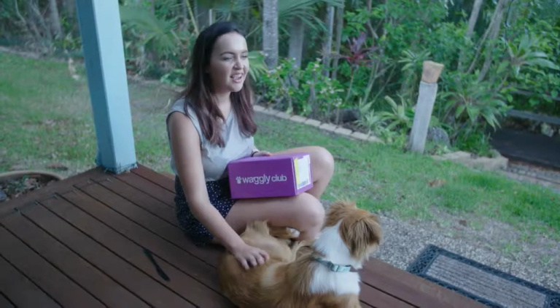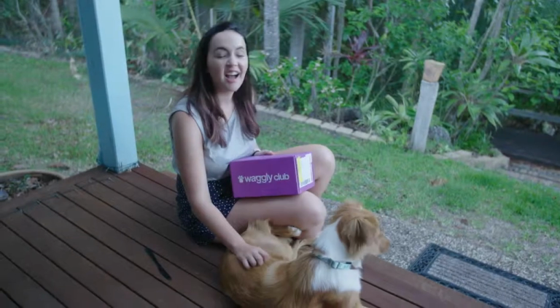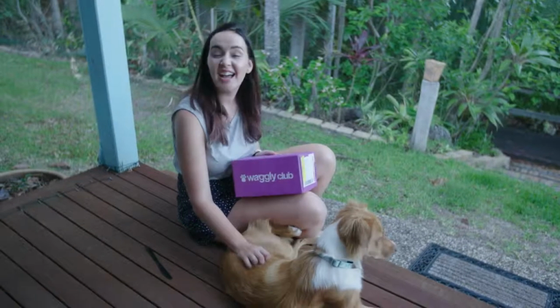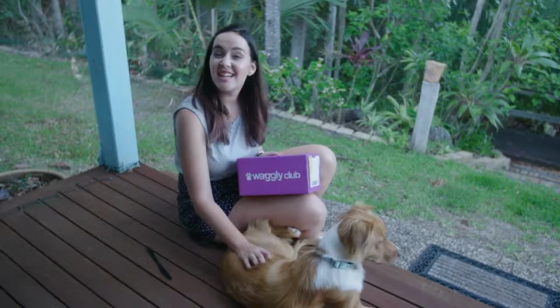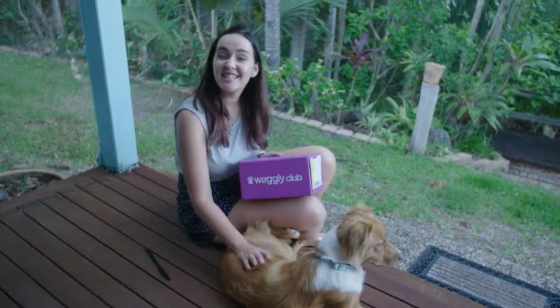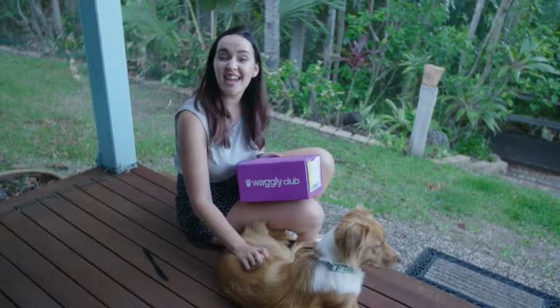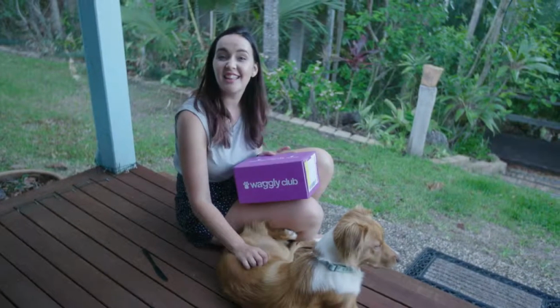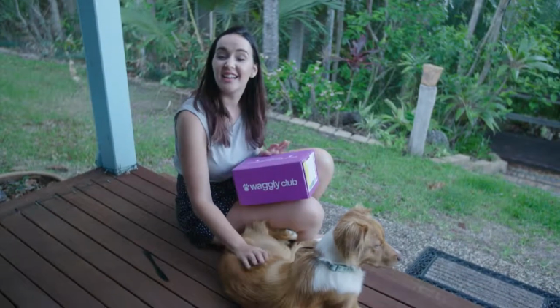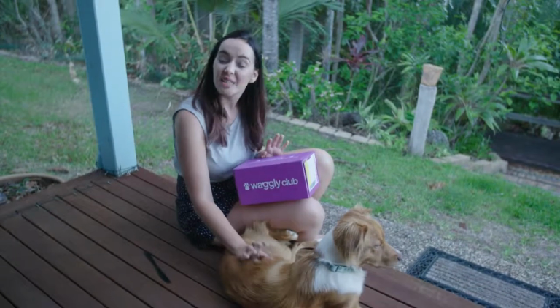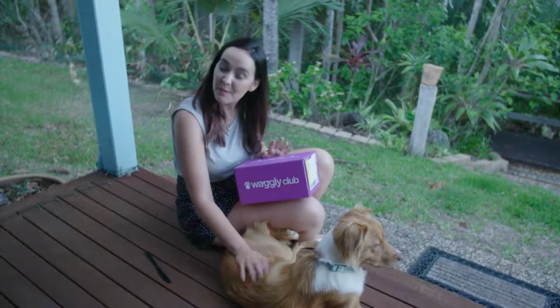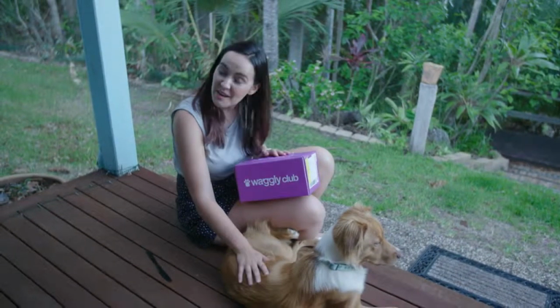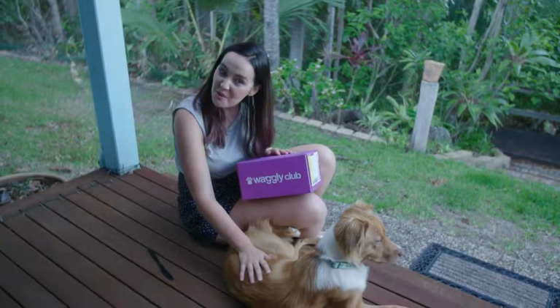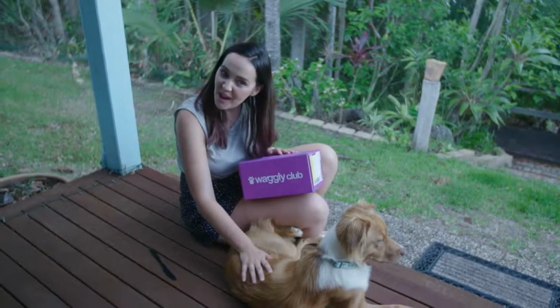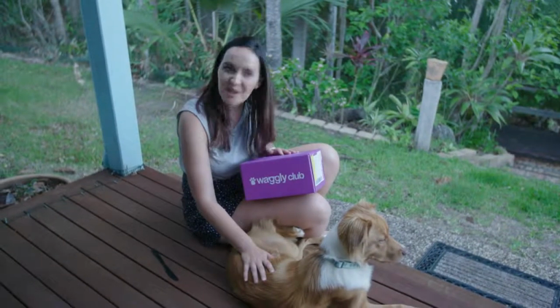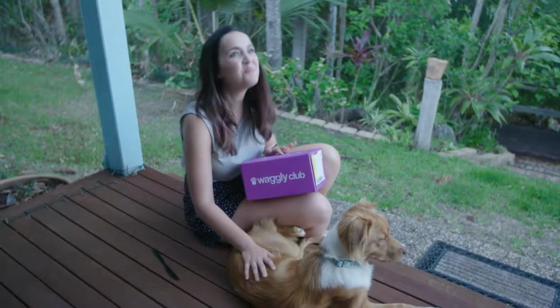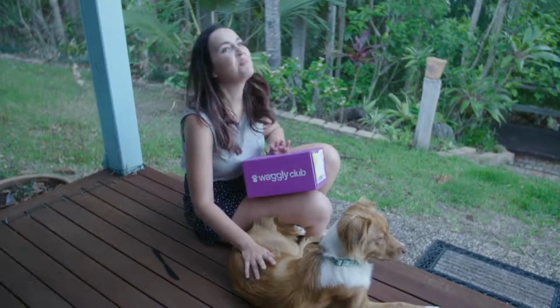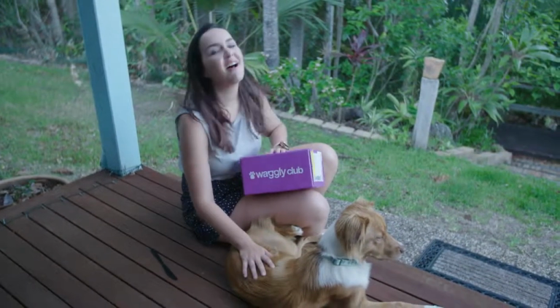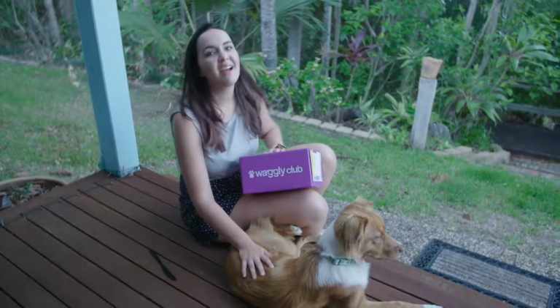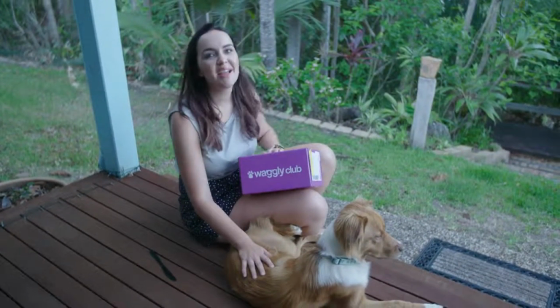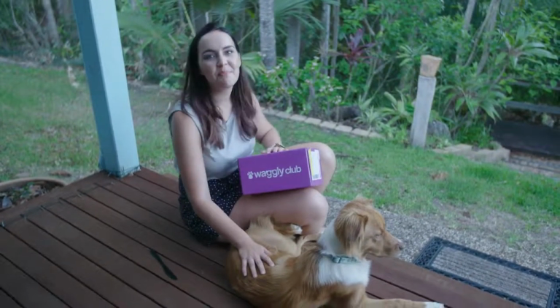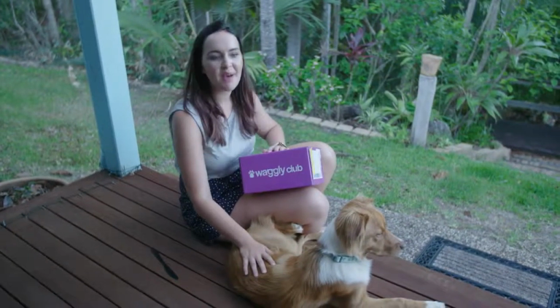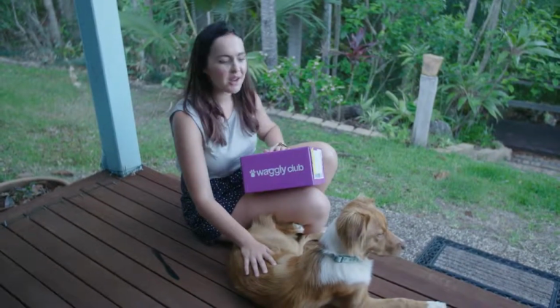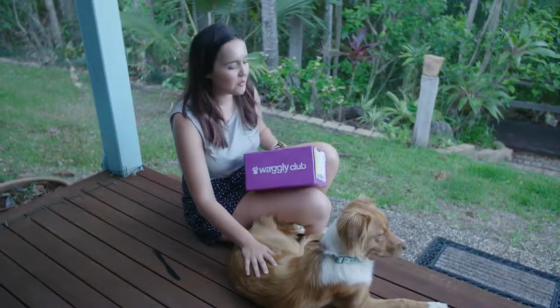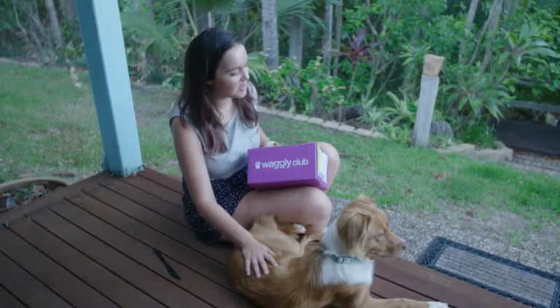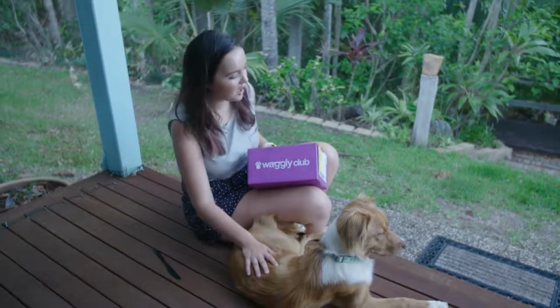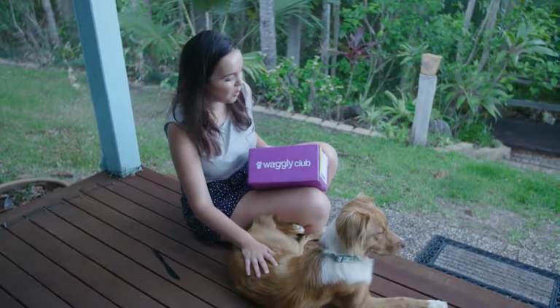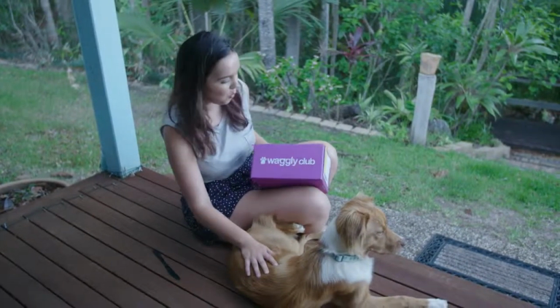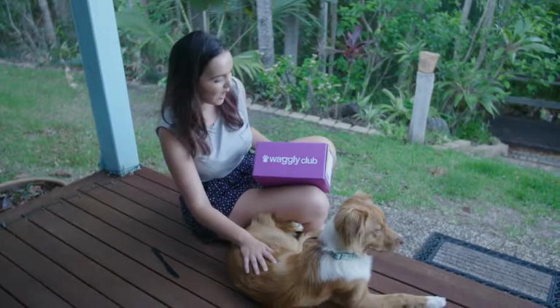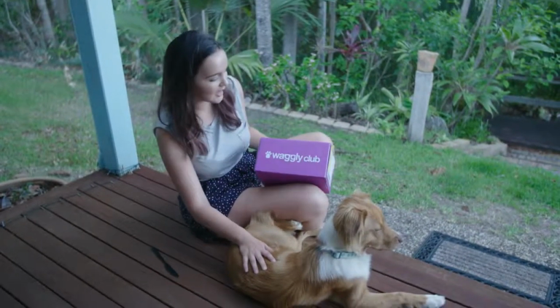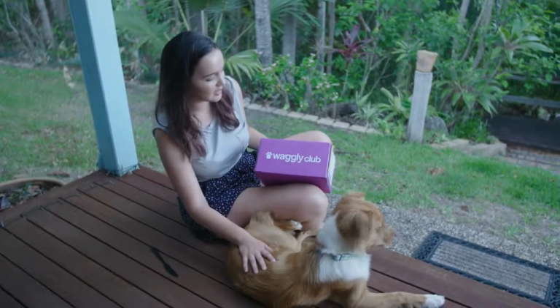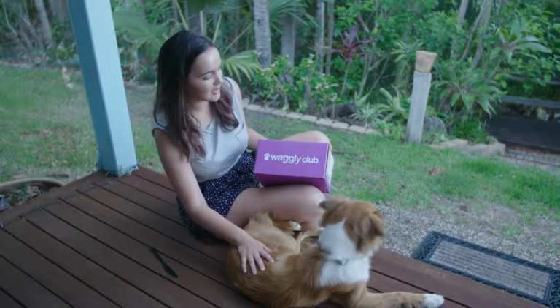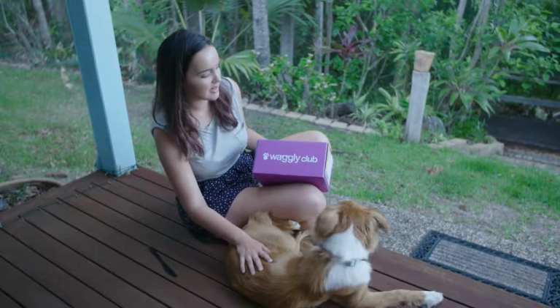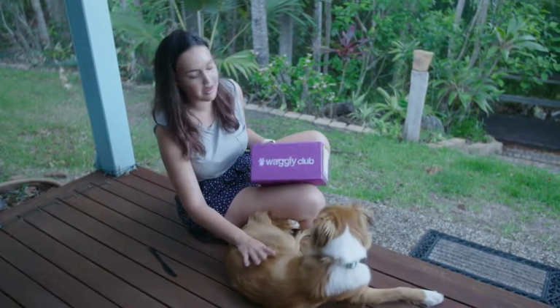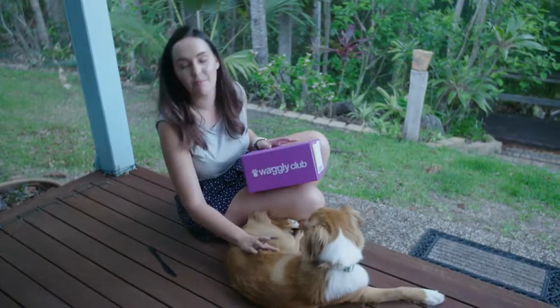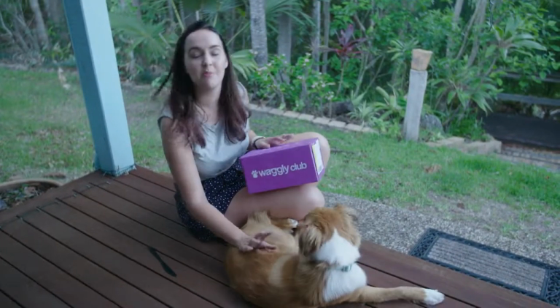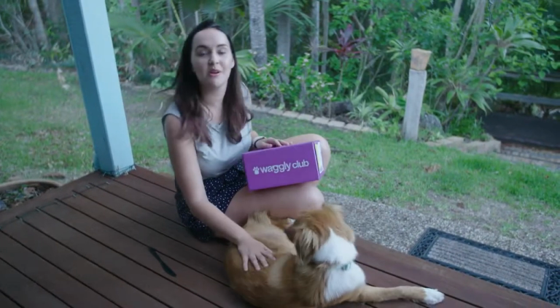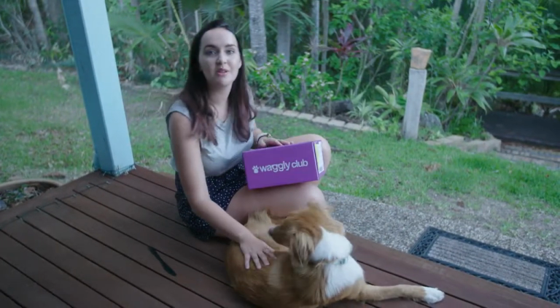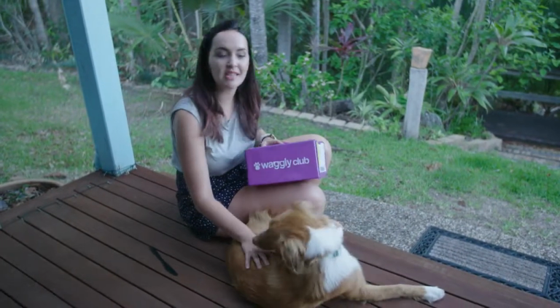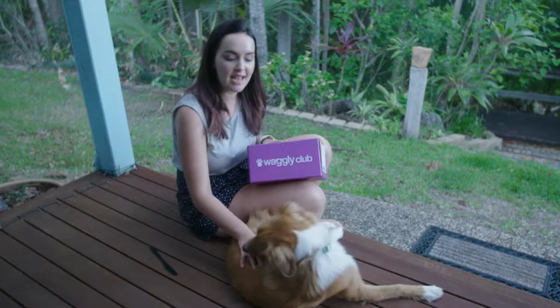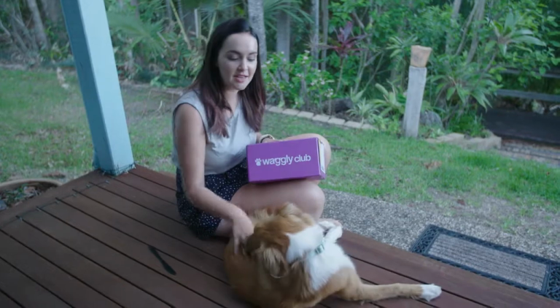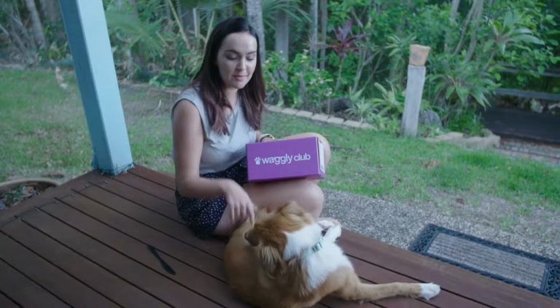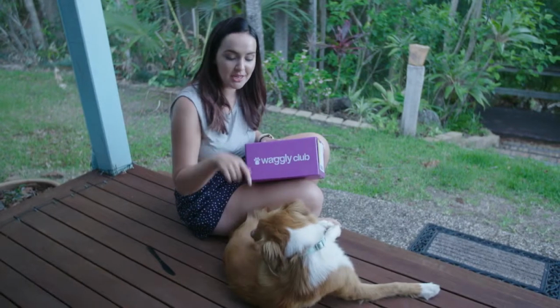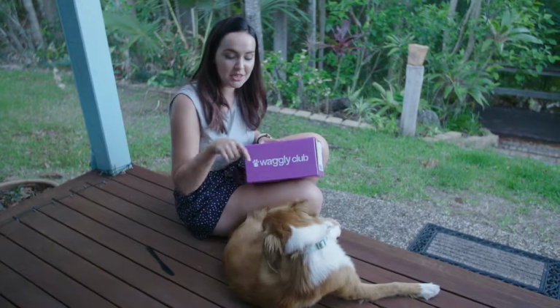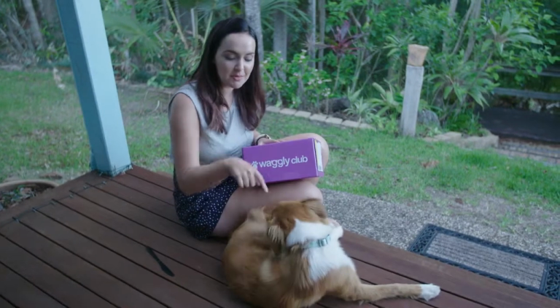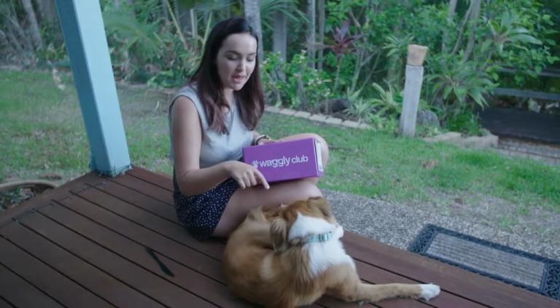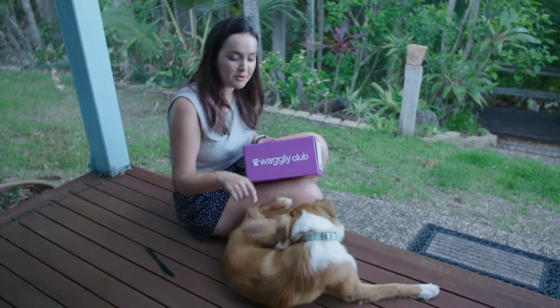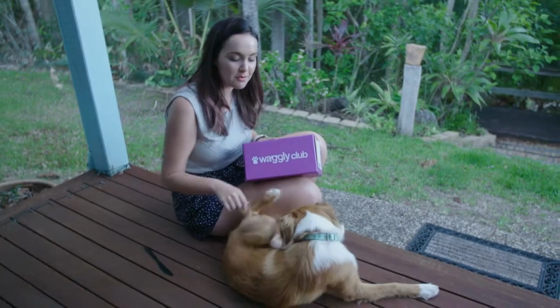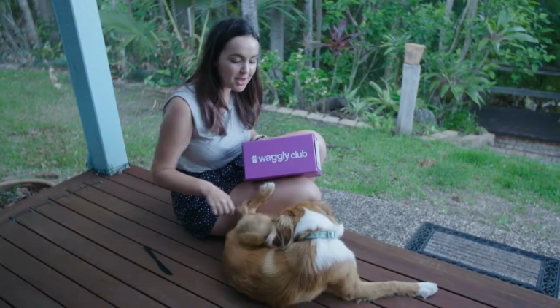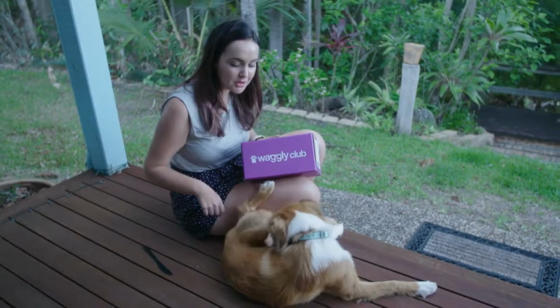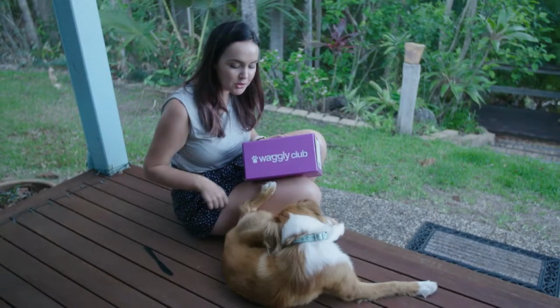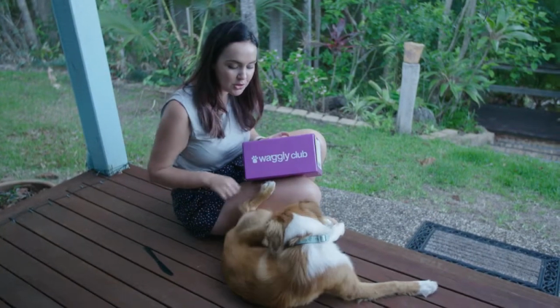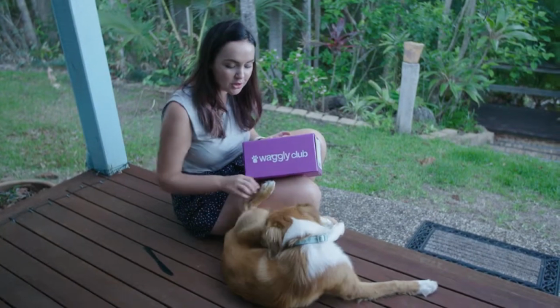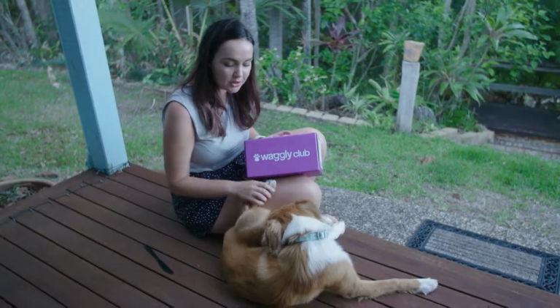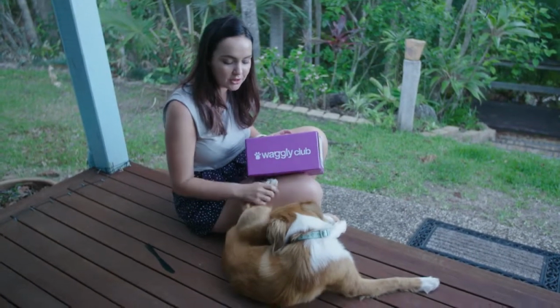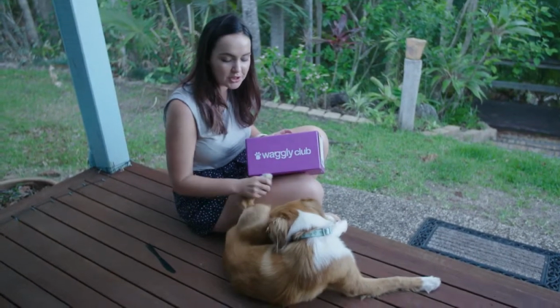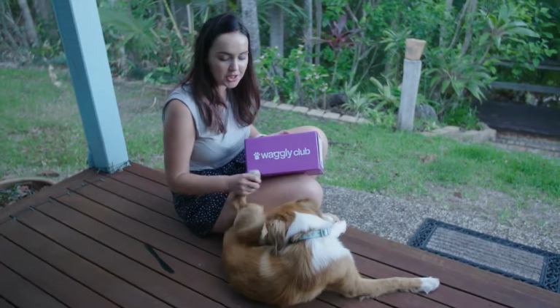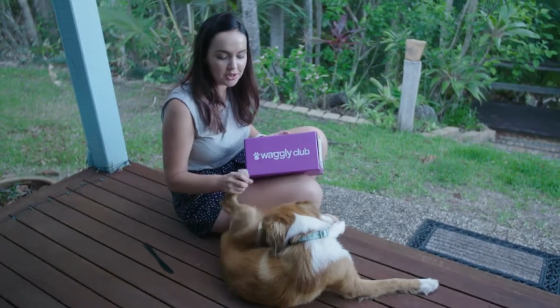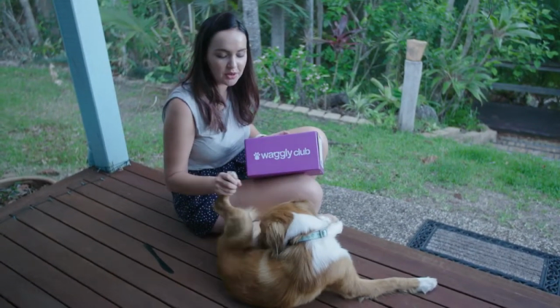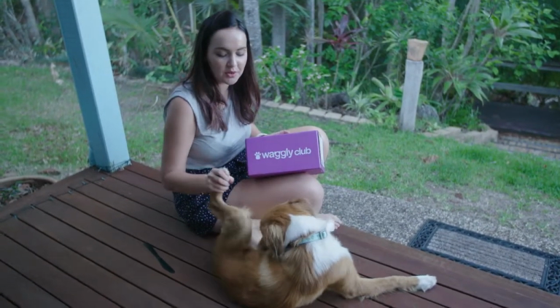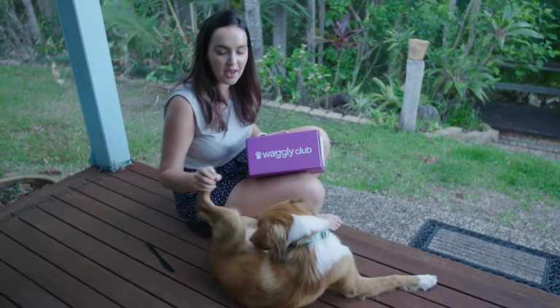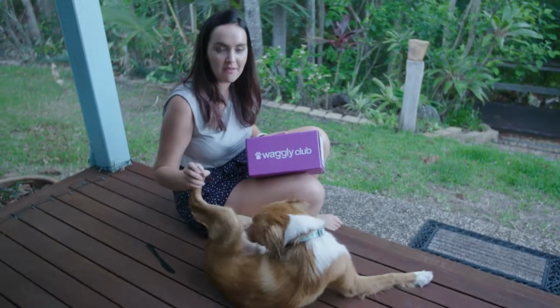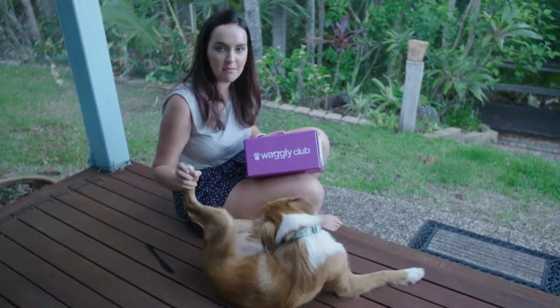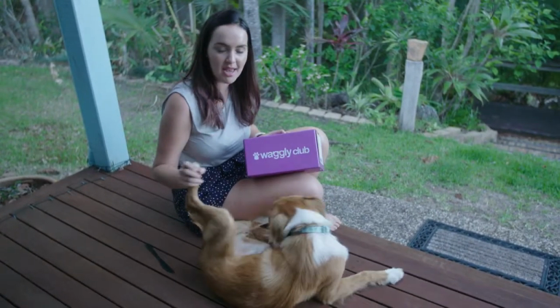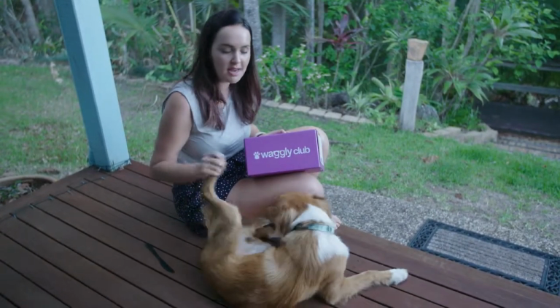Hi, it's Kayla. It's been a while, but I am back with our Waggley Club box, and I'm actually back with my dog, Yoshi, who you haven't met.